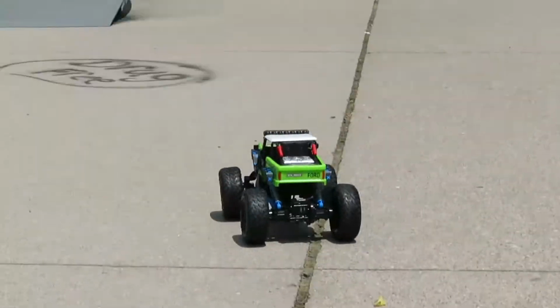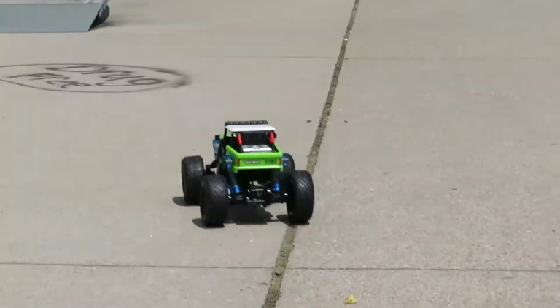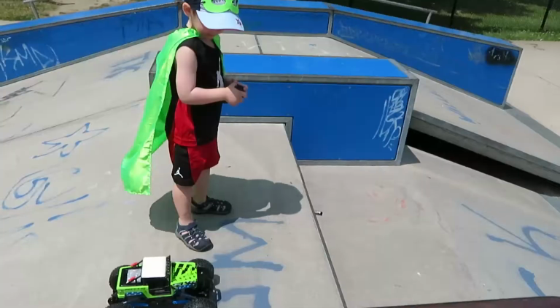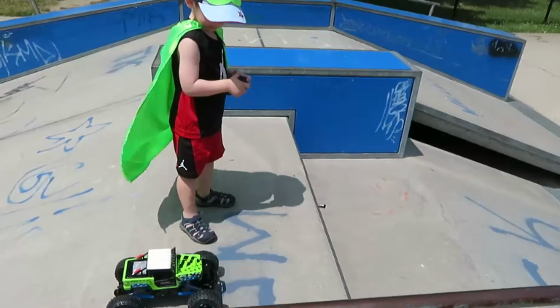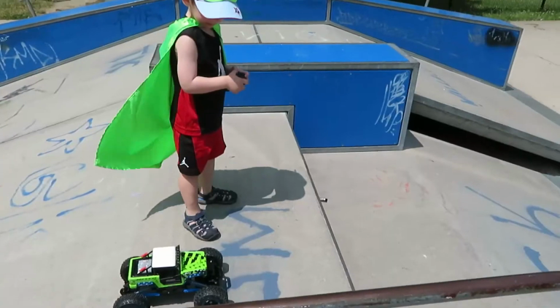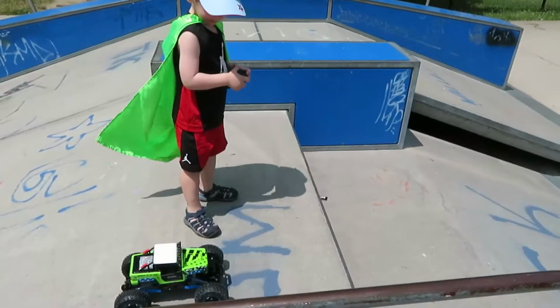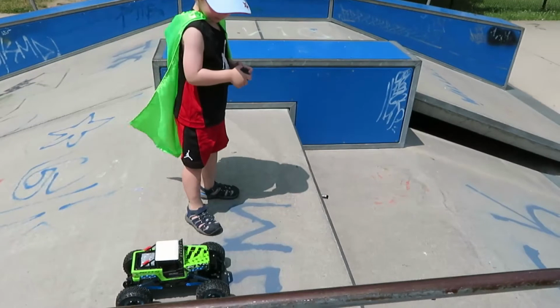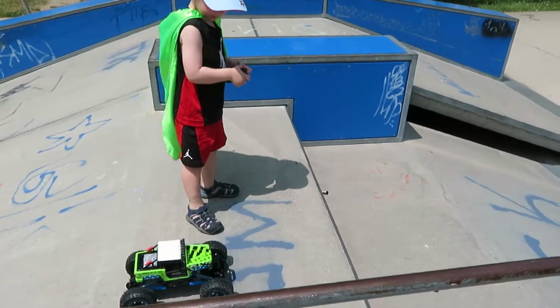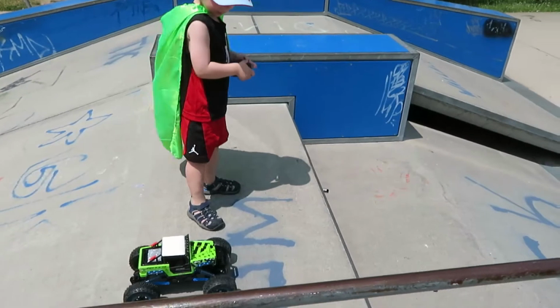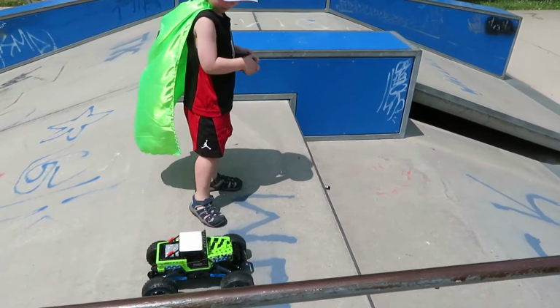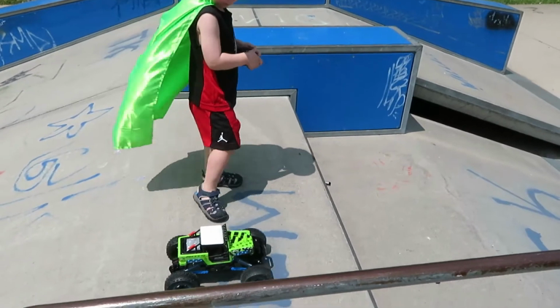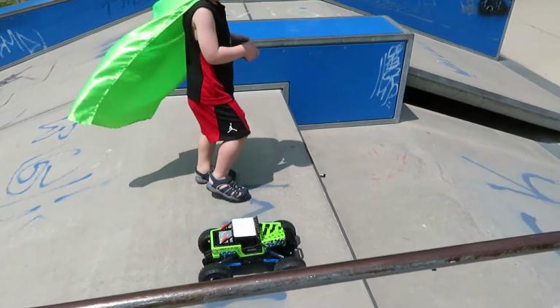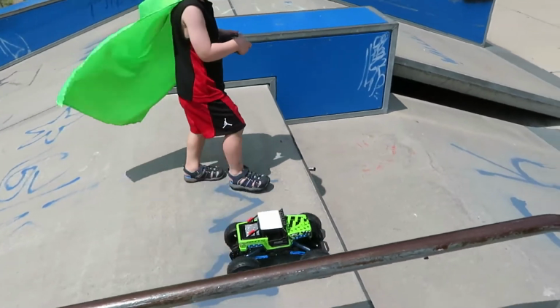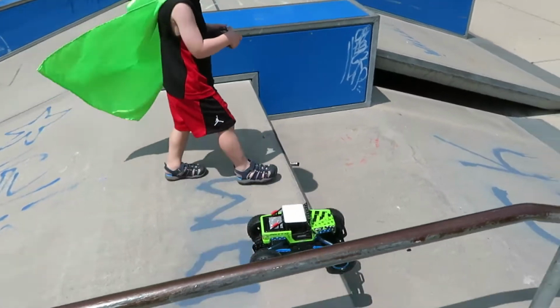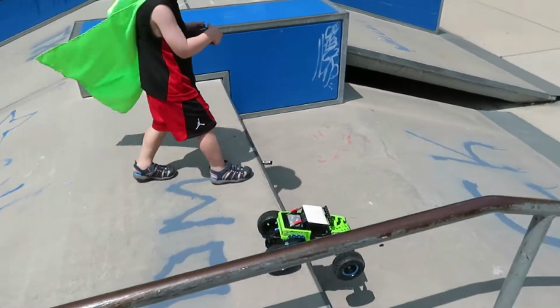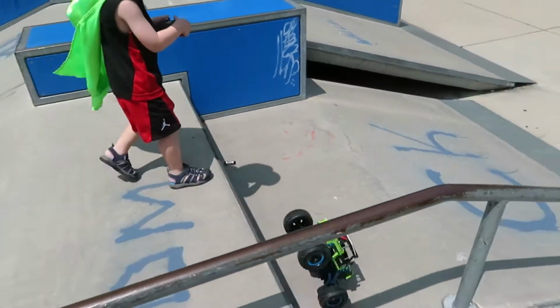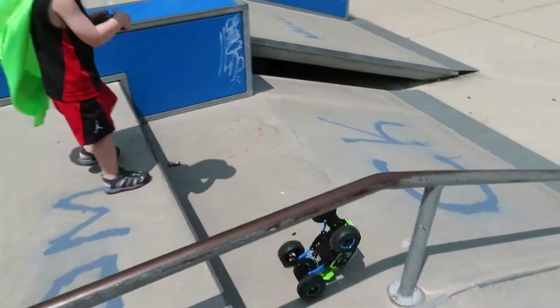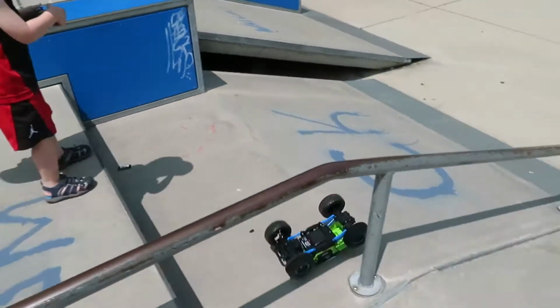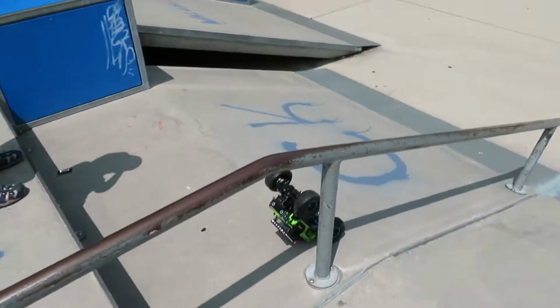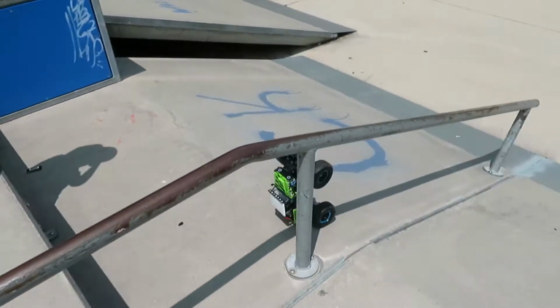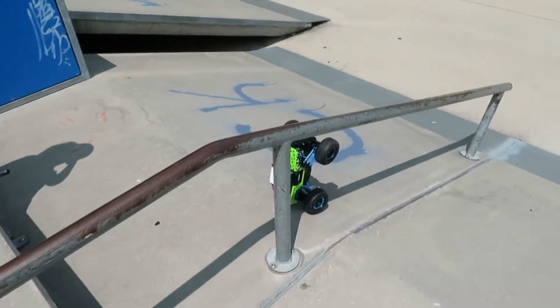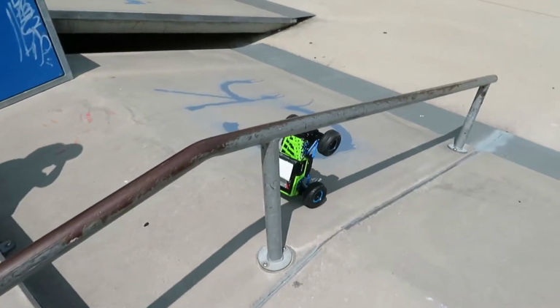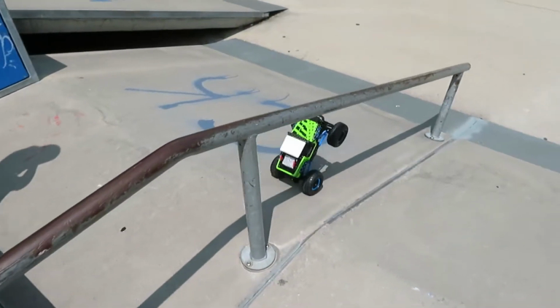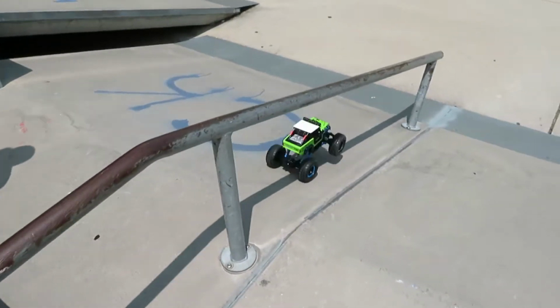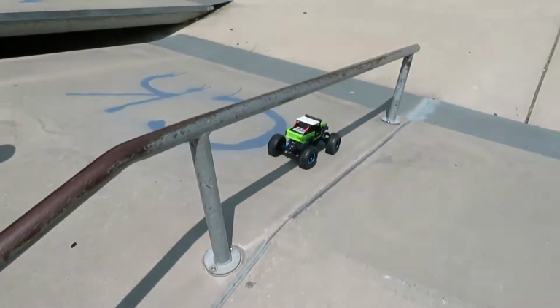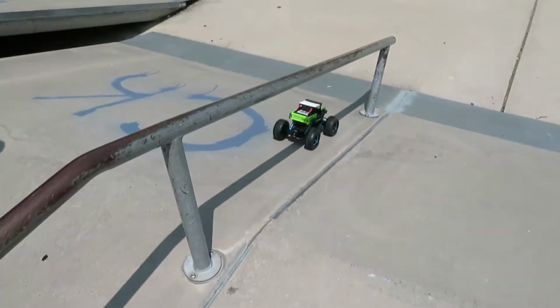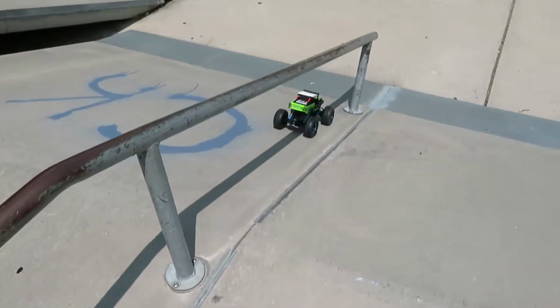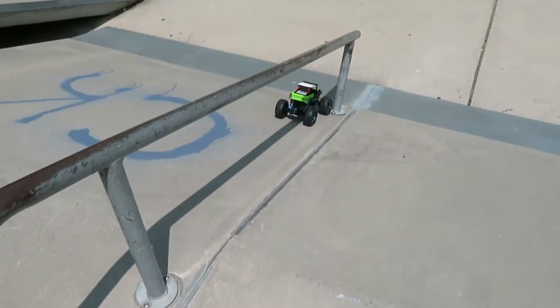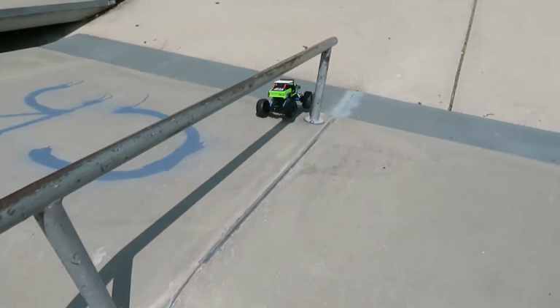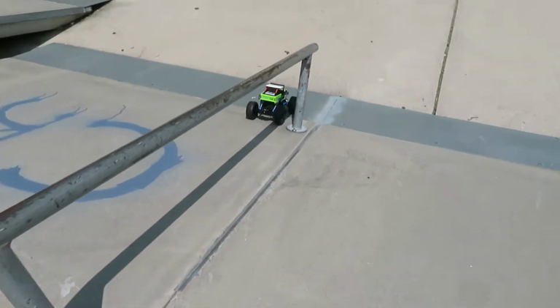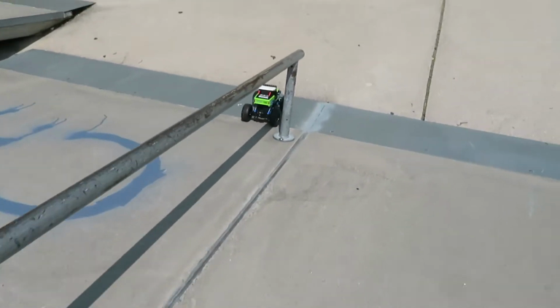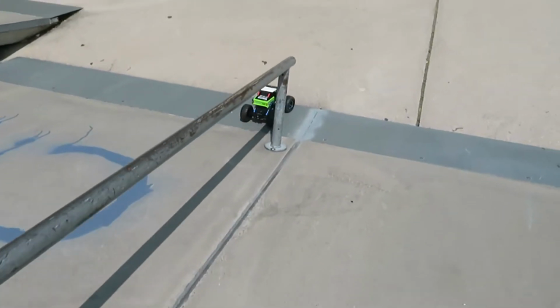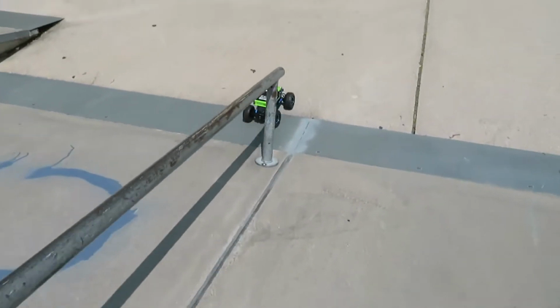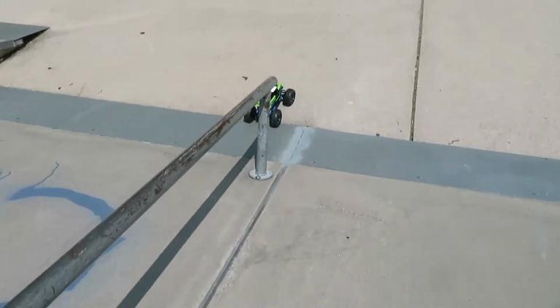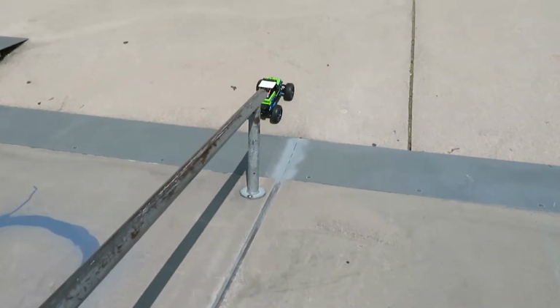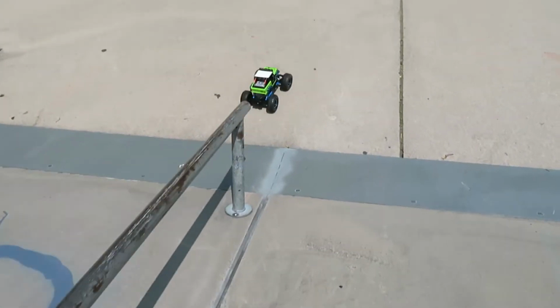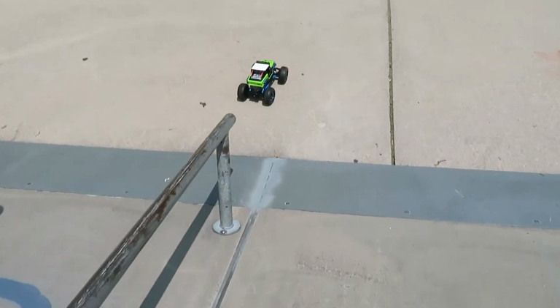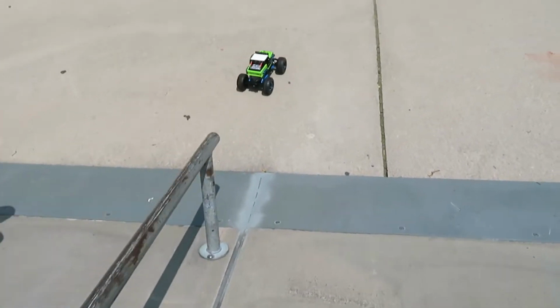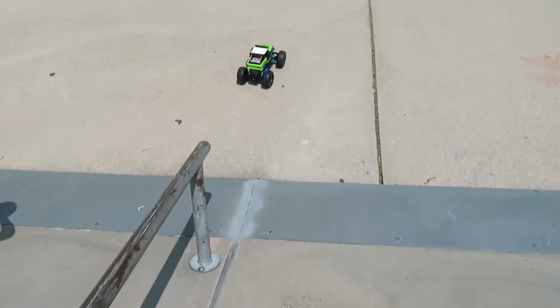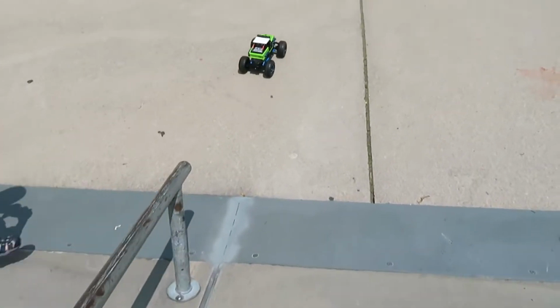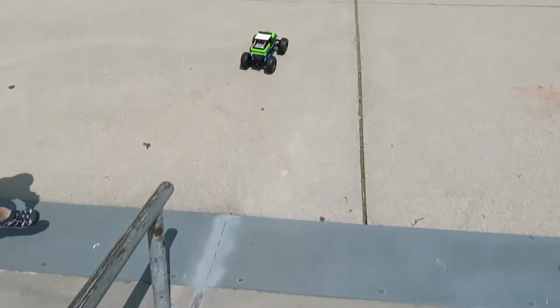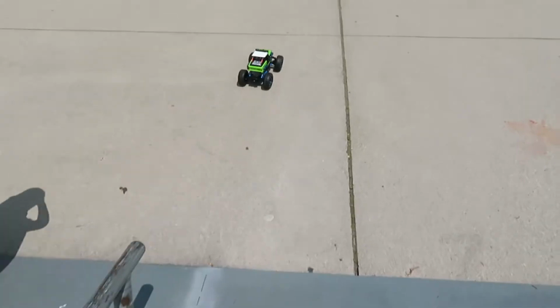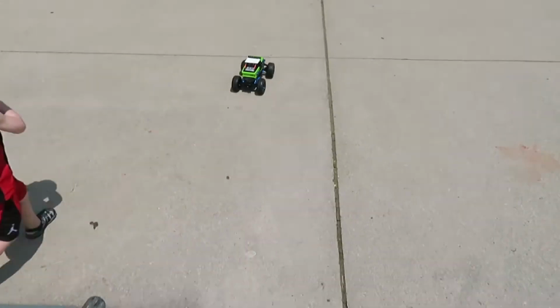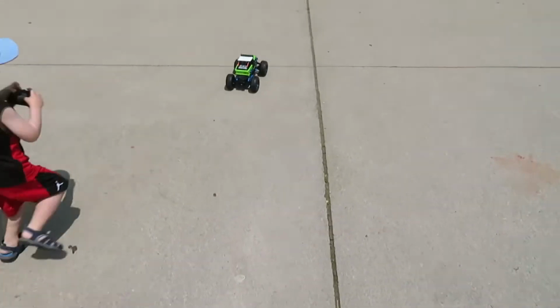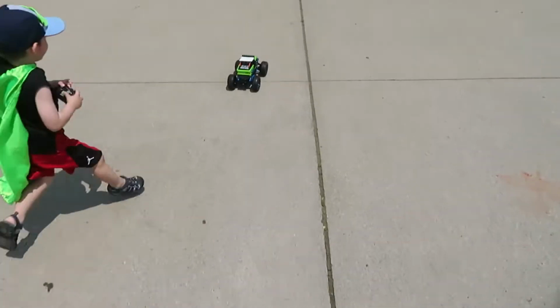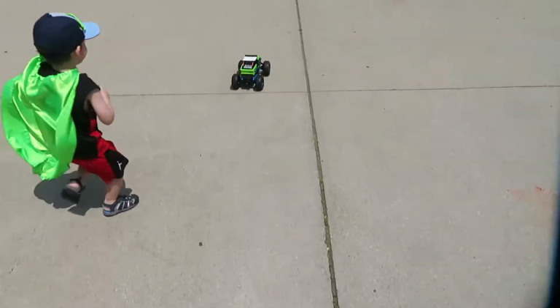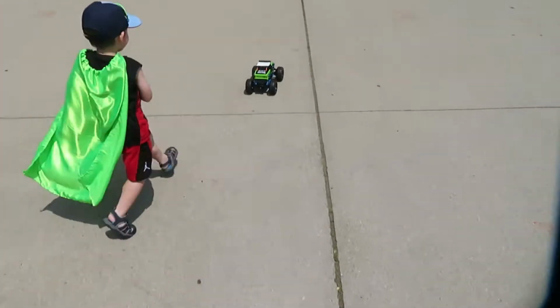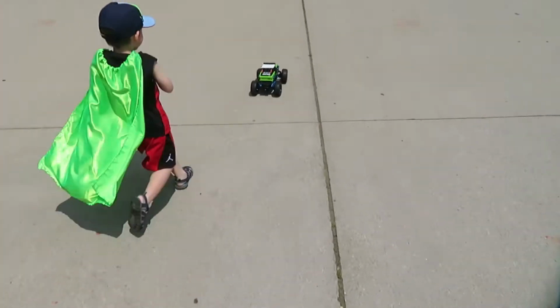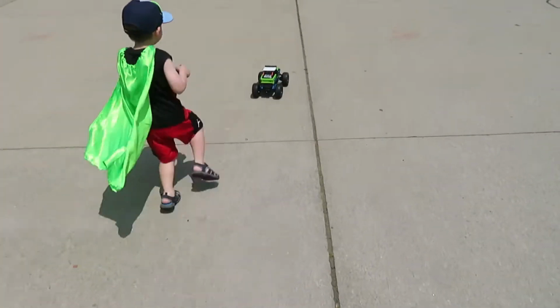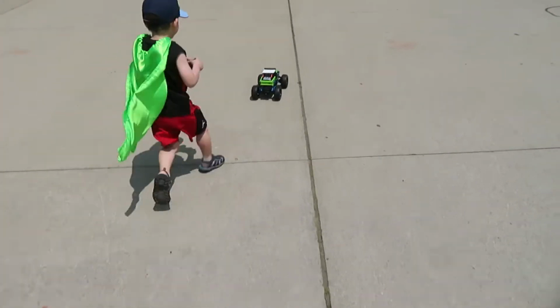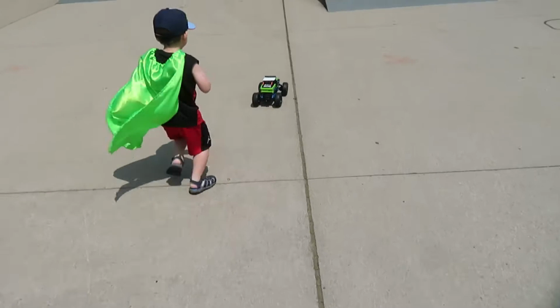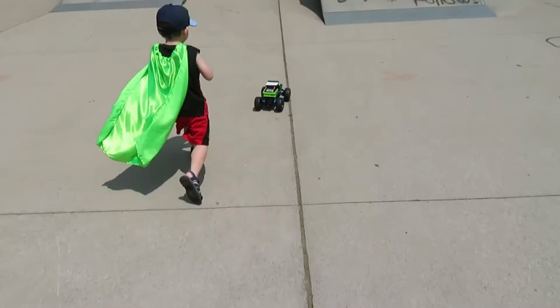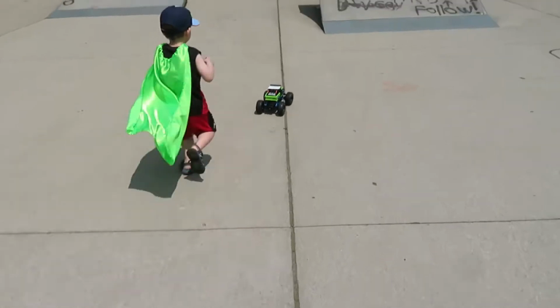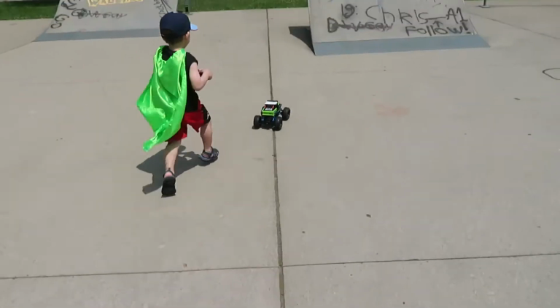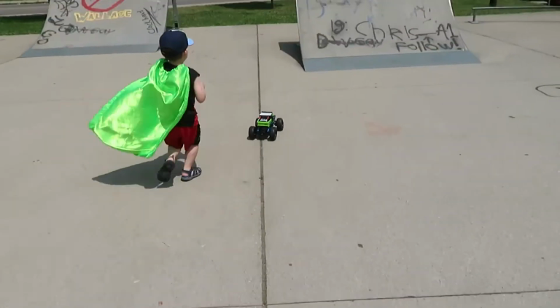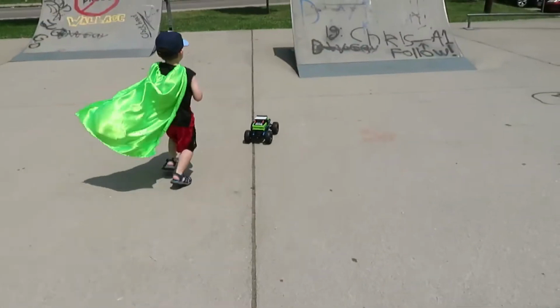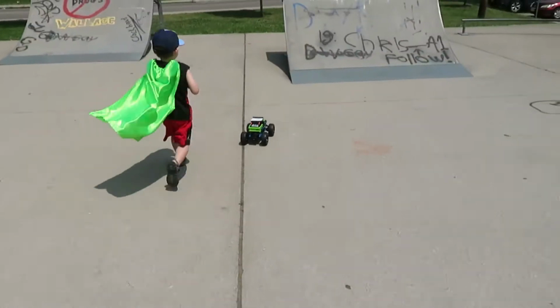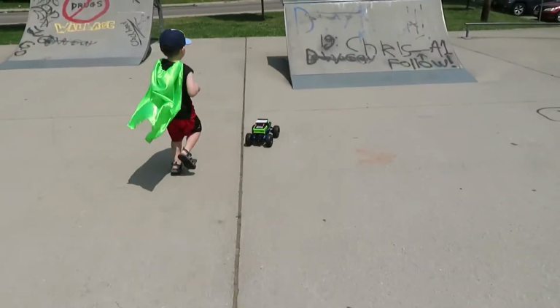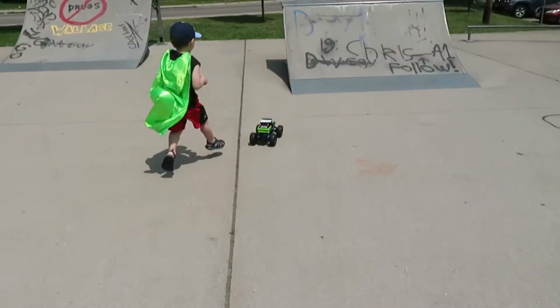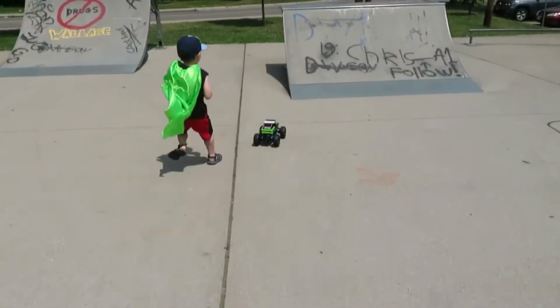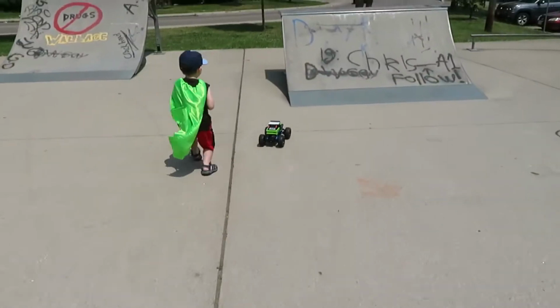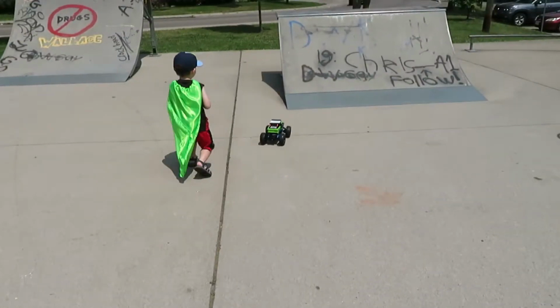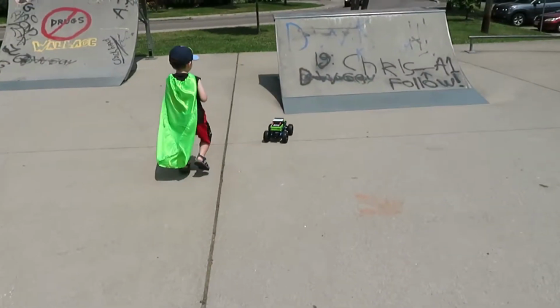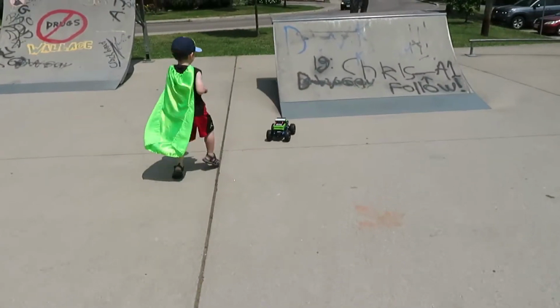You won. Look at it. It got back on its feet. Did you see that? It did a flip.